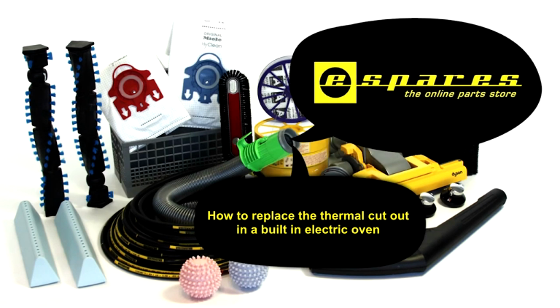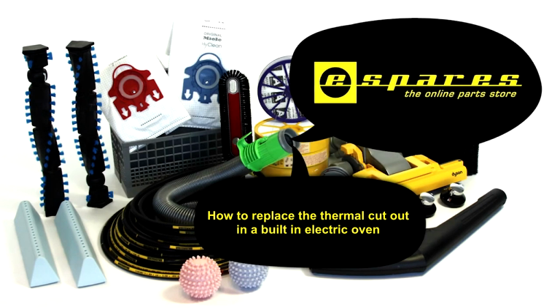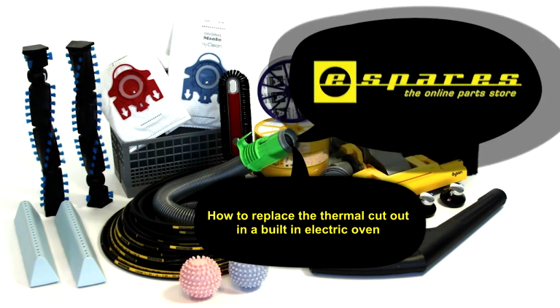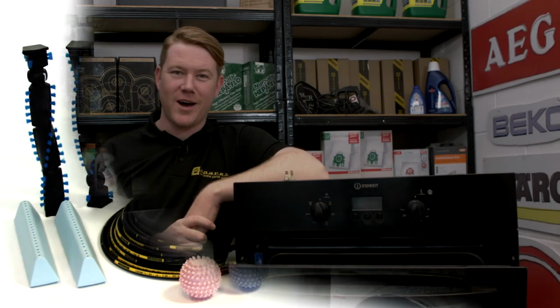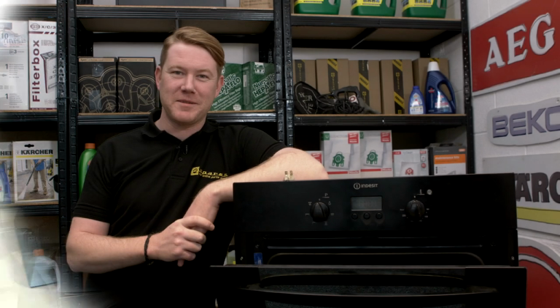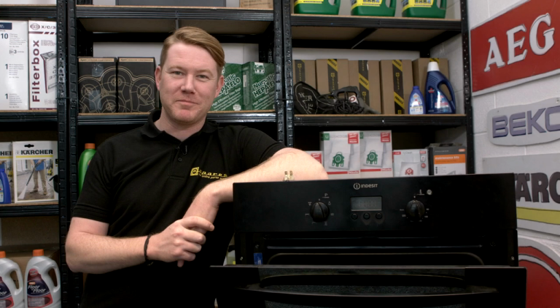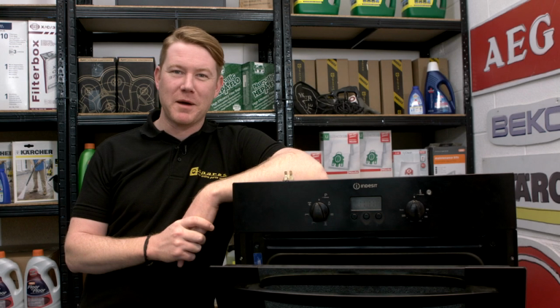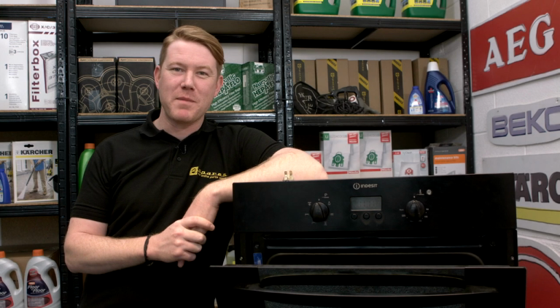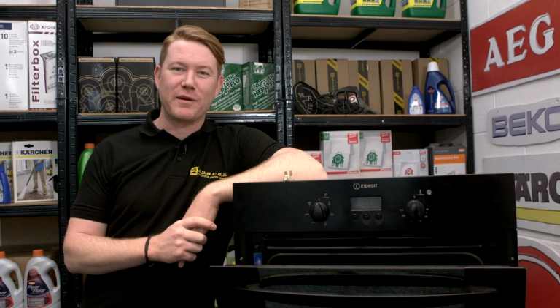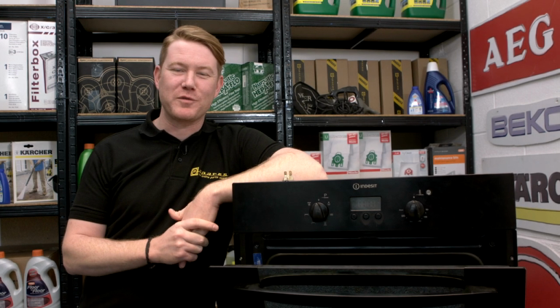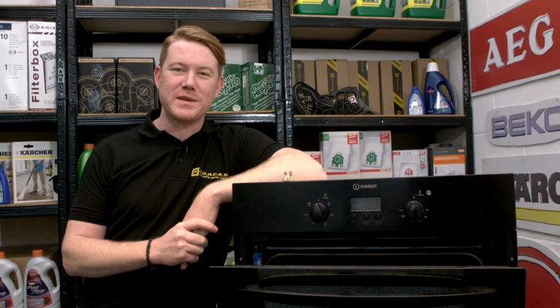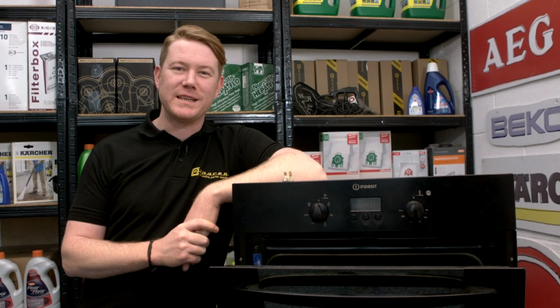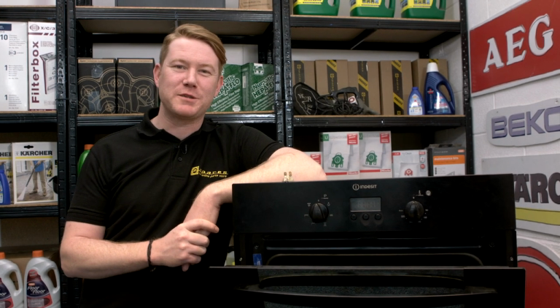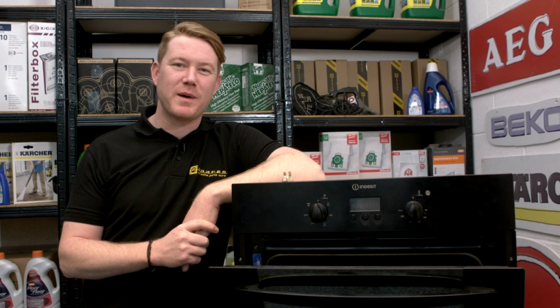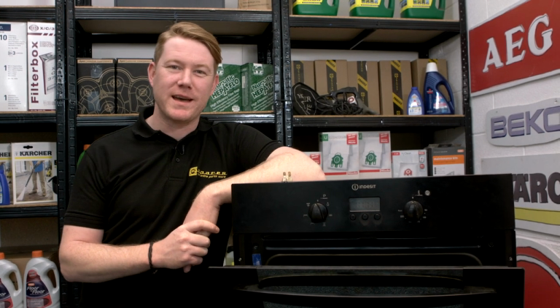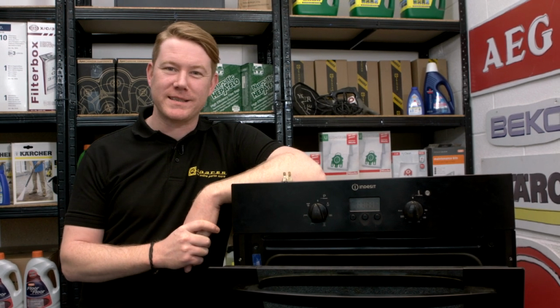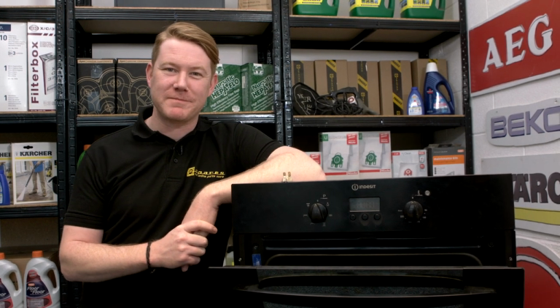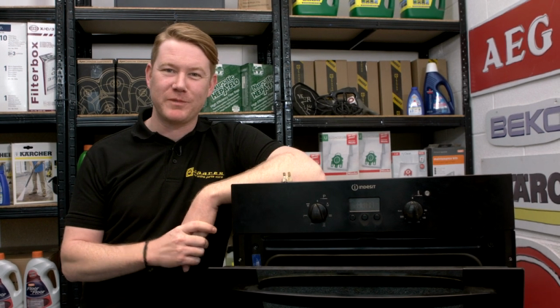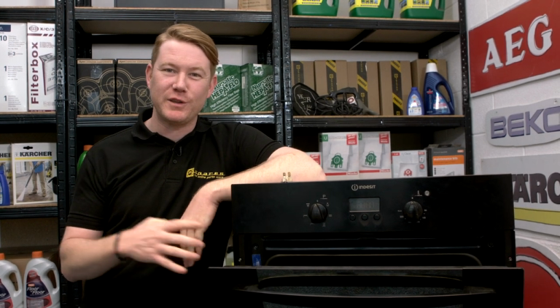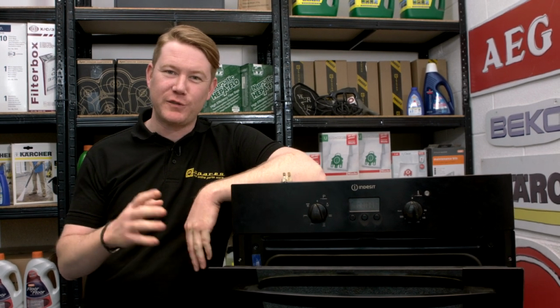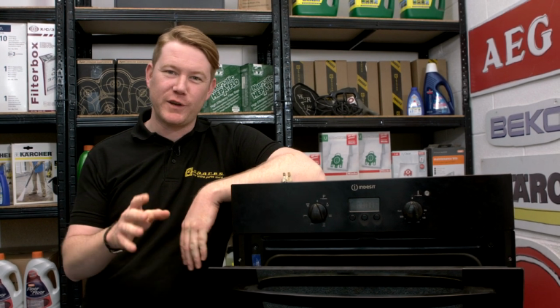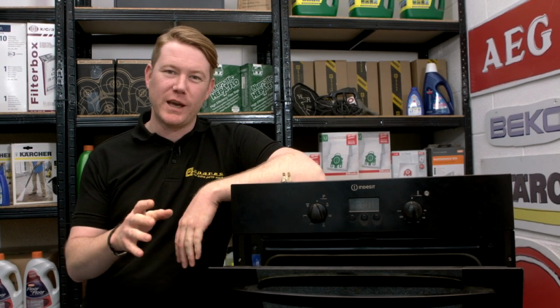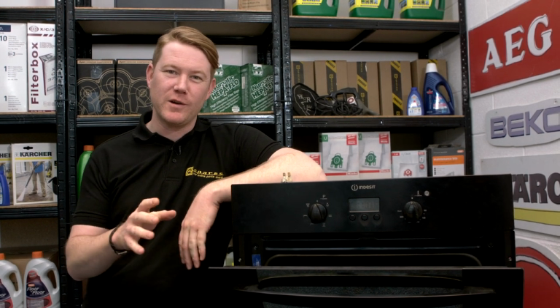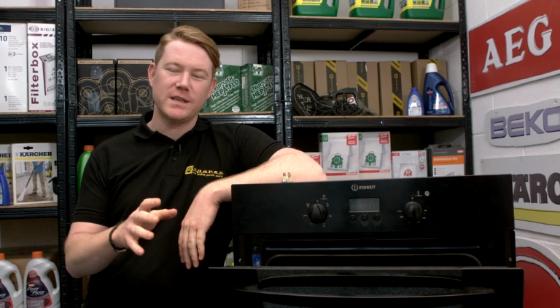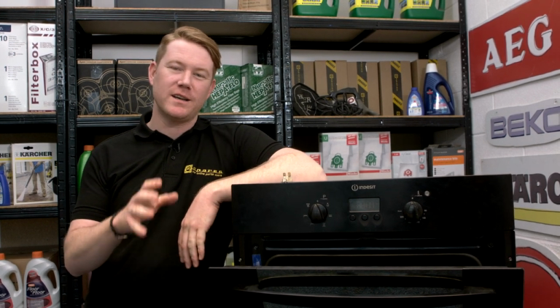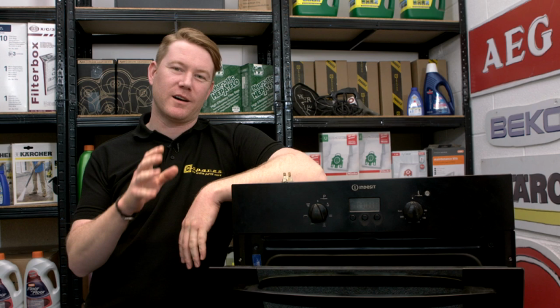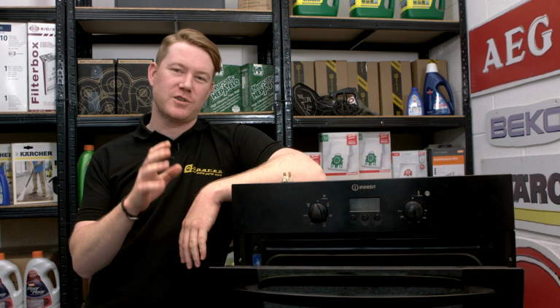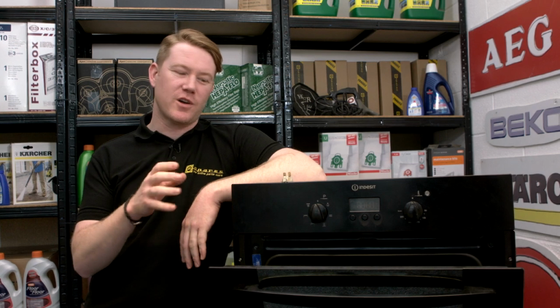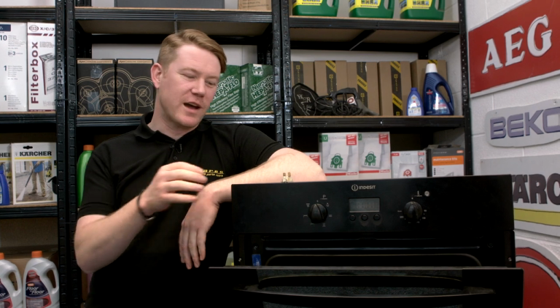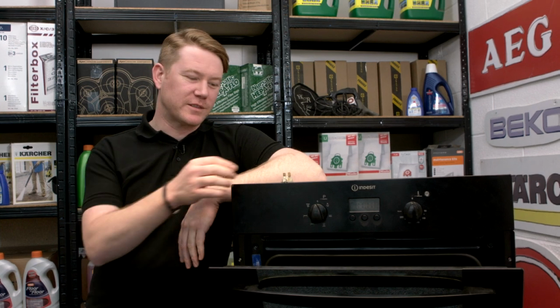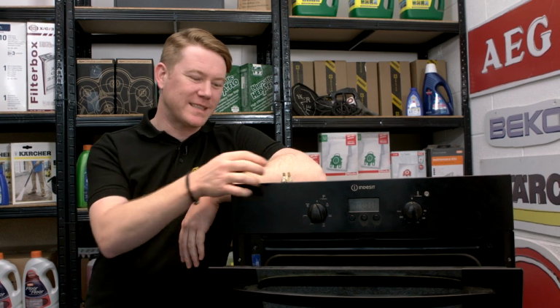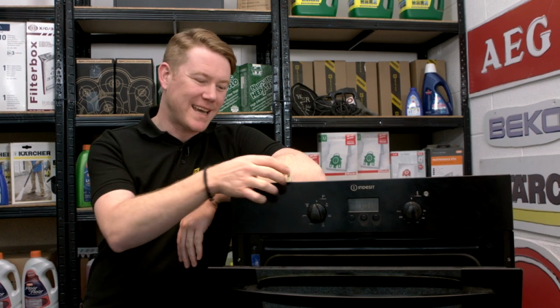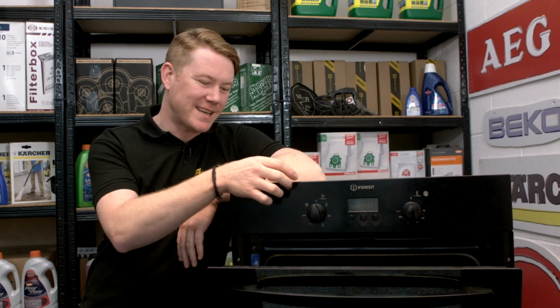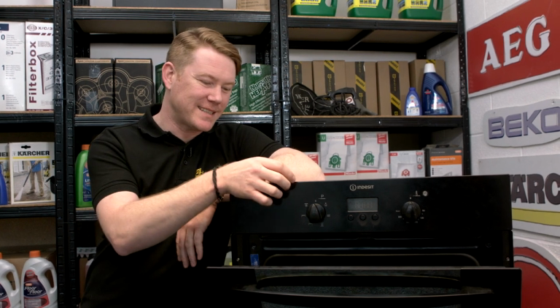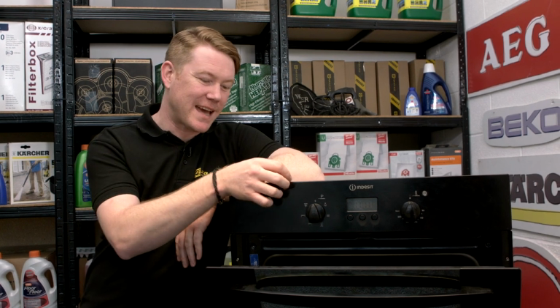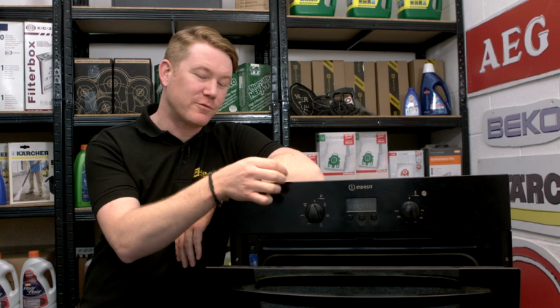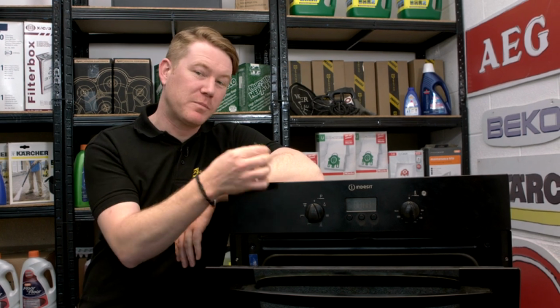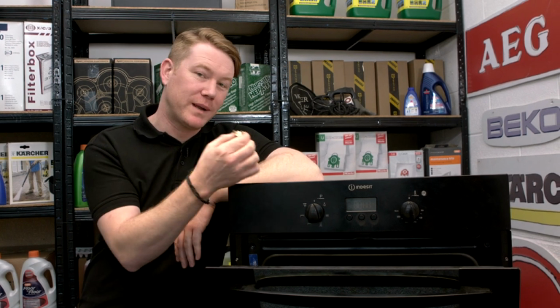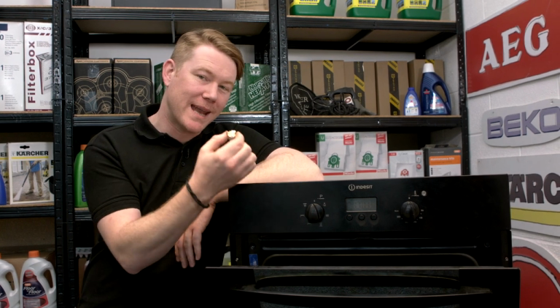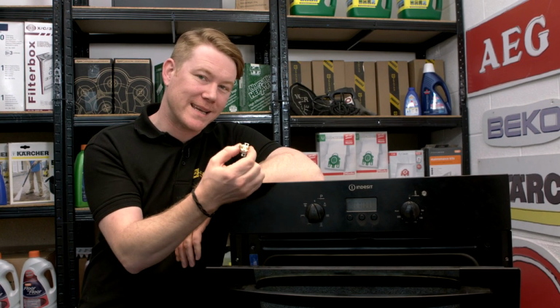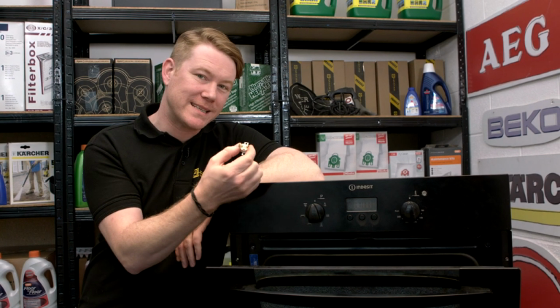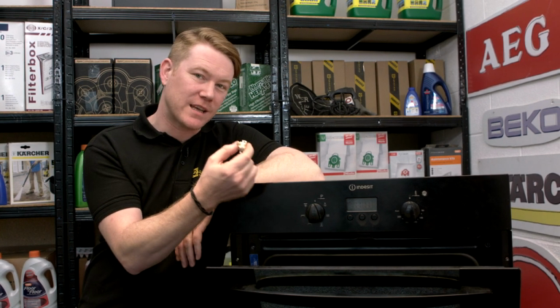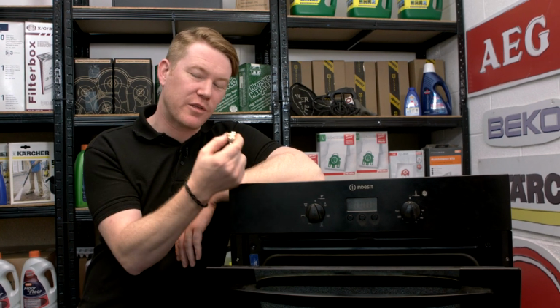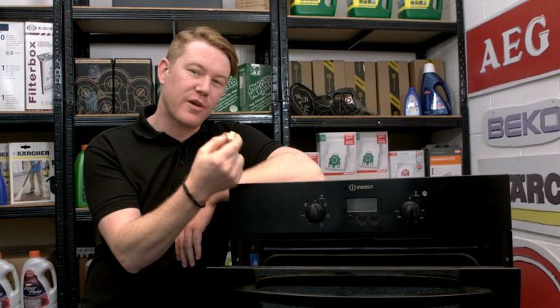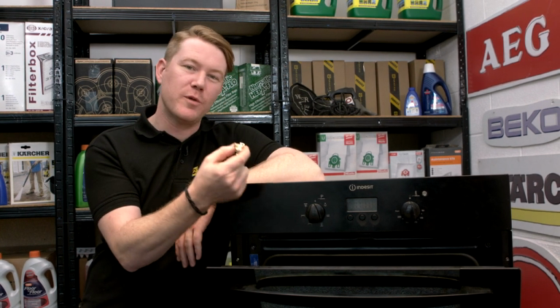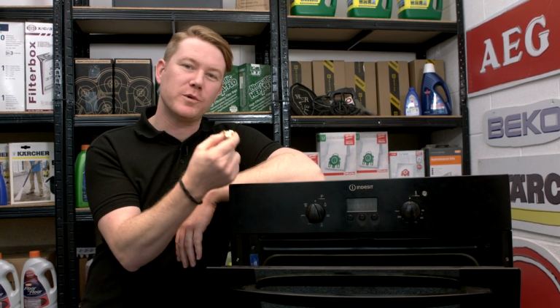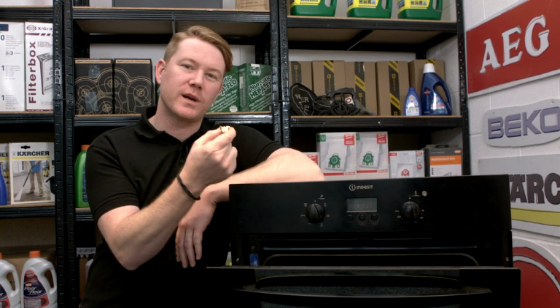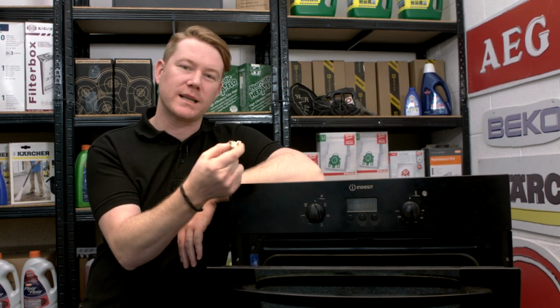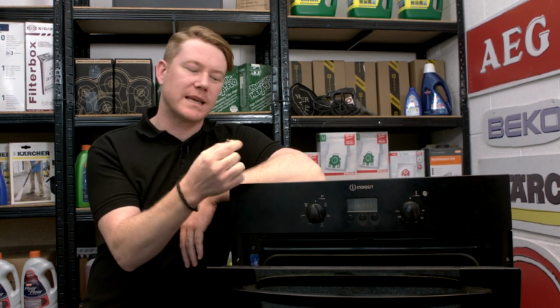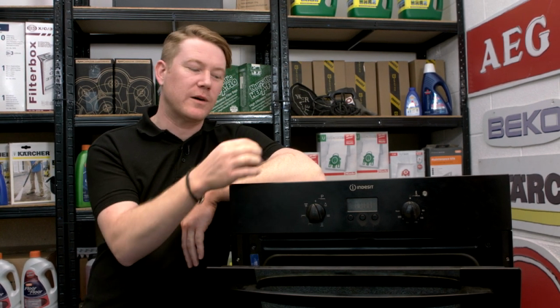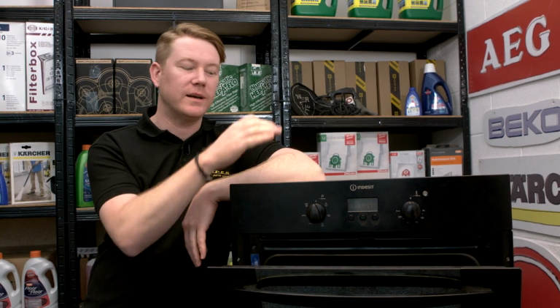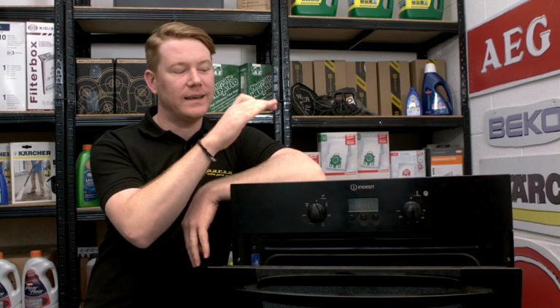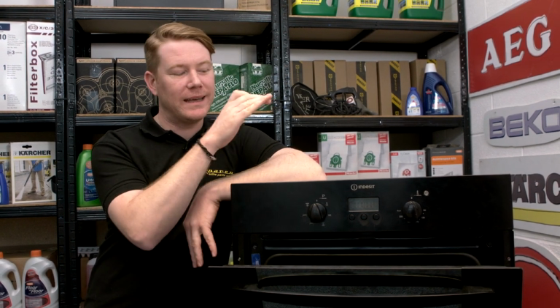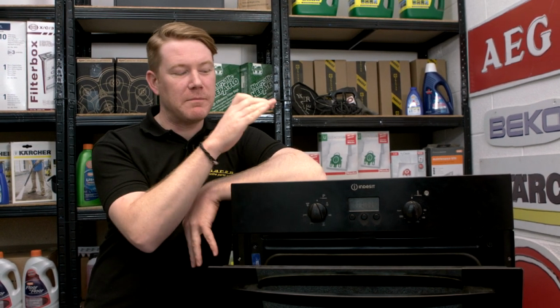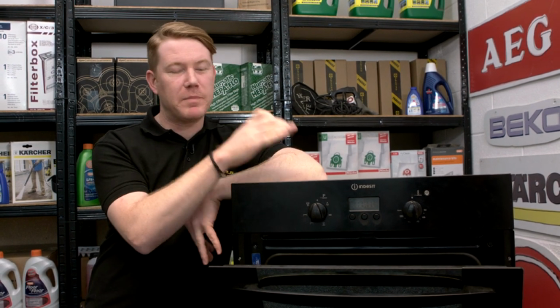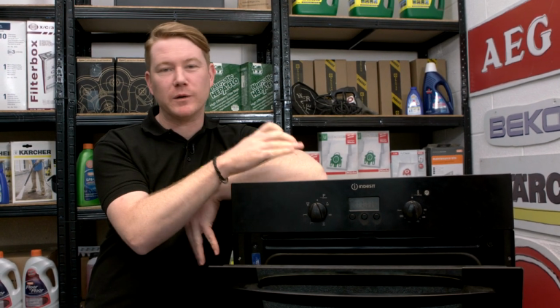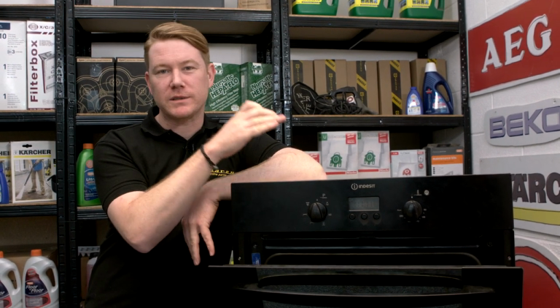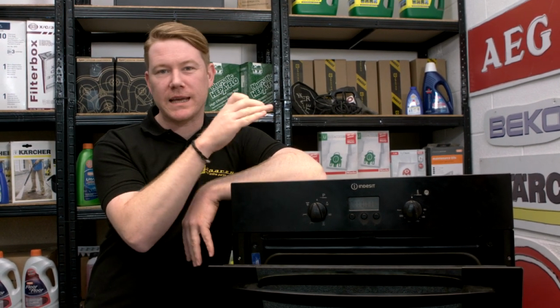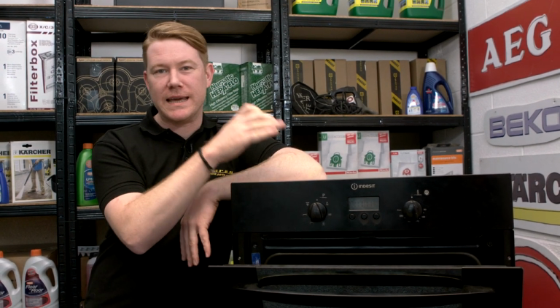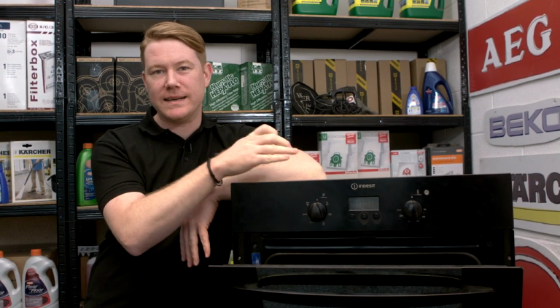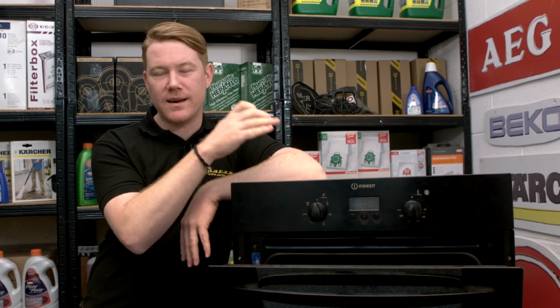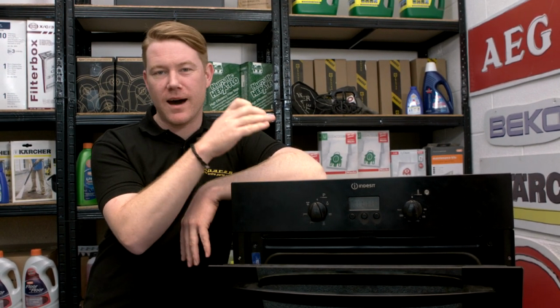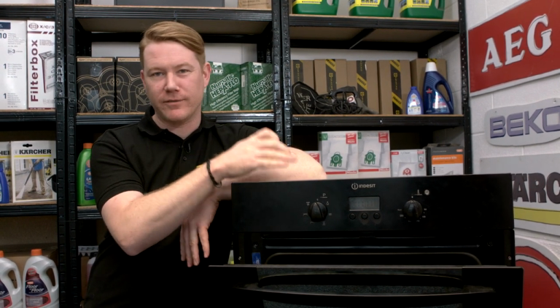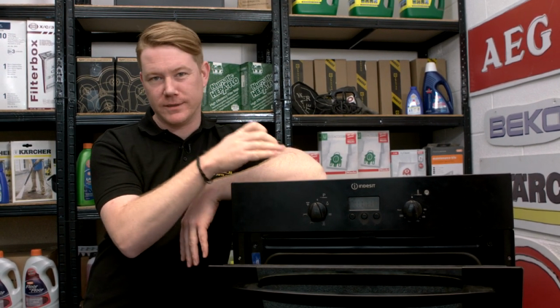Hi, I'm Matt from eSpares. In this video I'll show you how to test and replace a thermal cutout in a built-in oven.